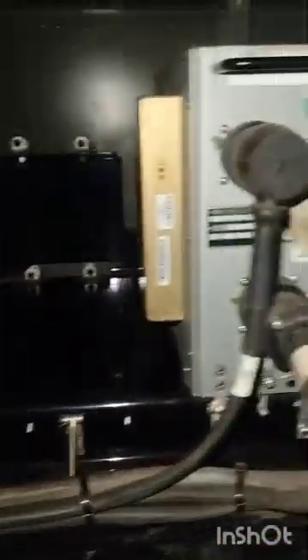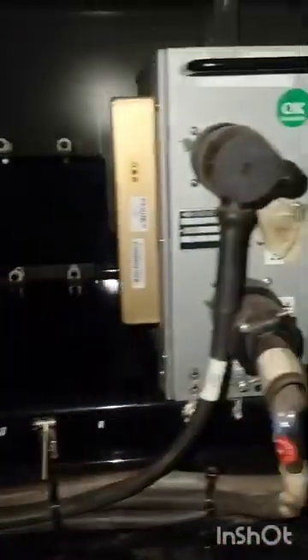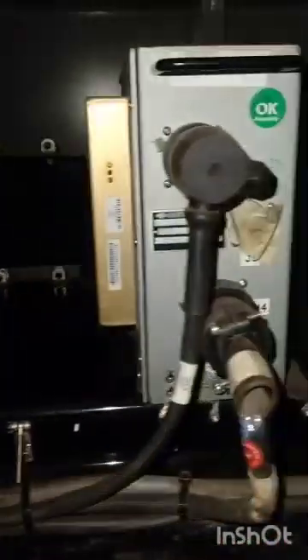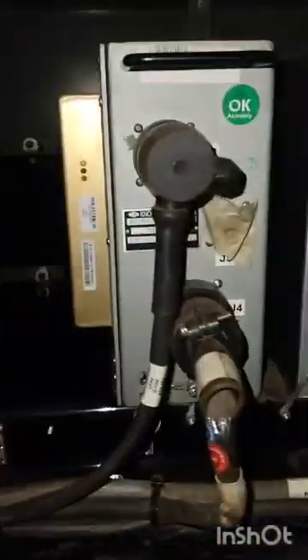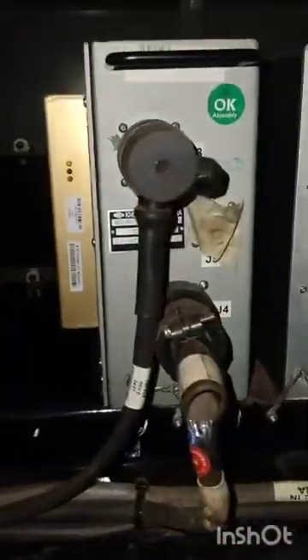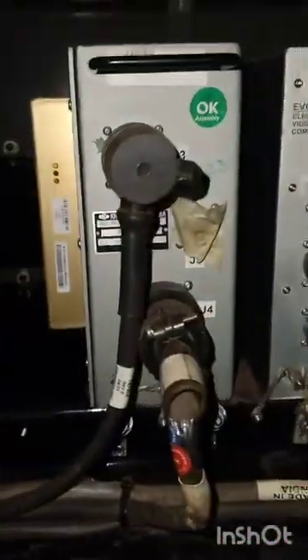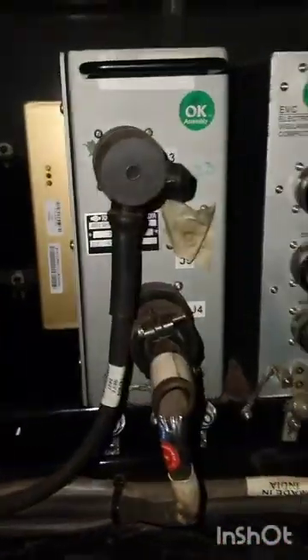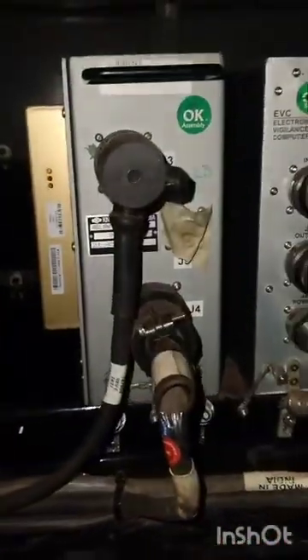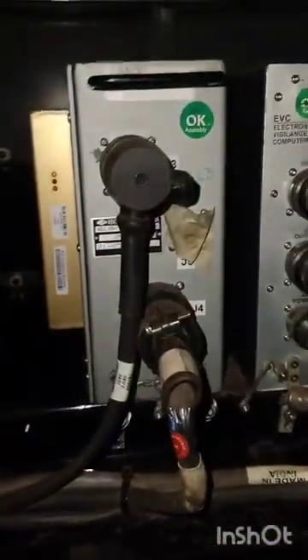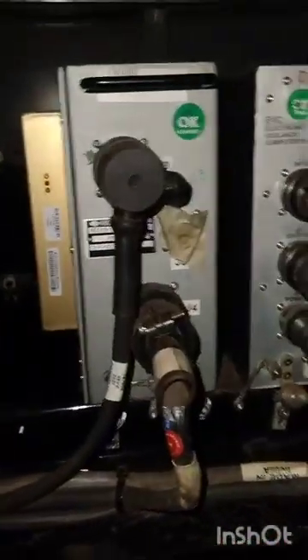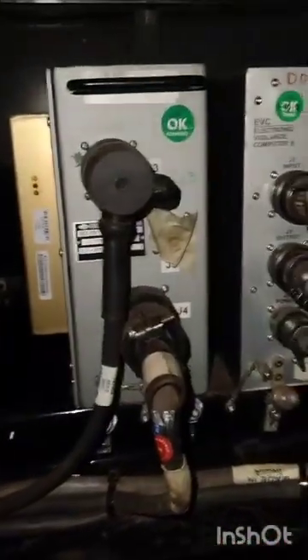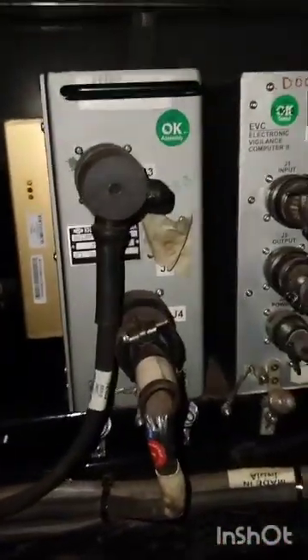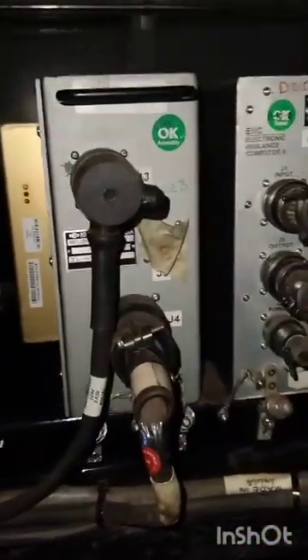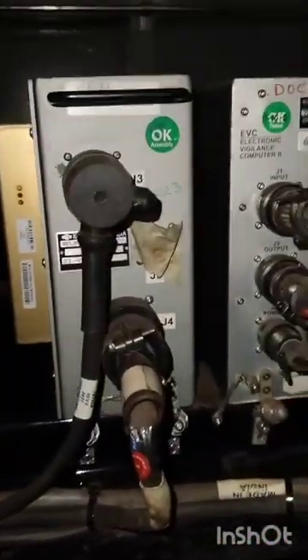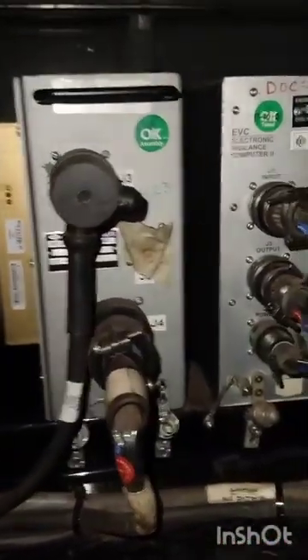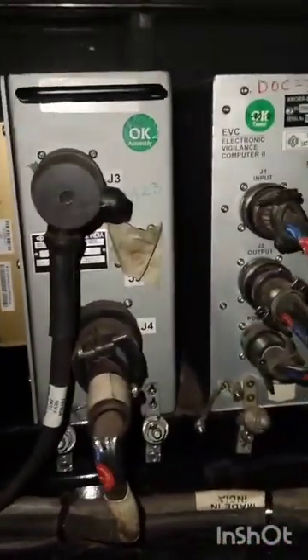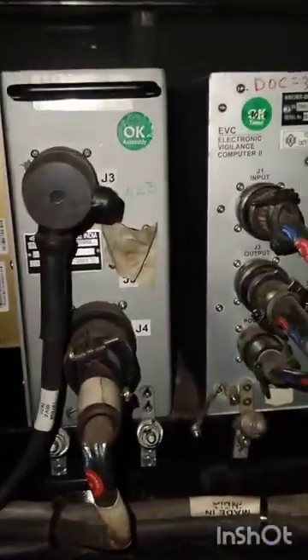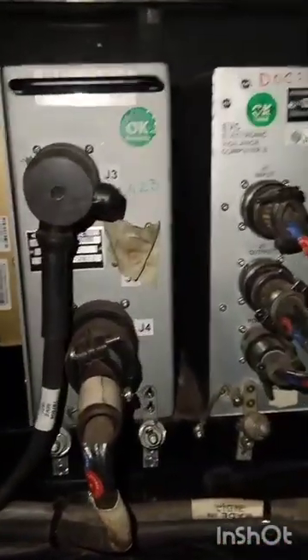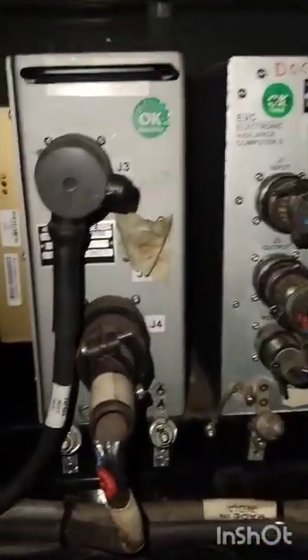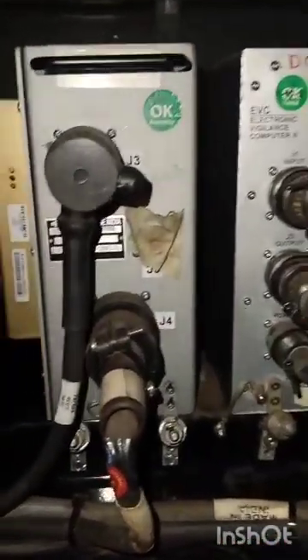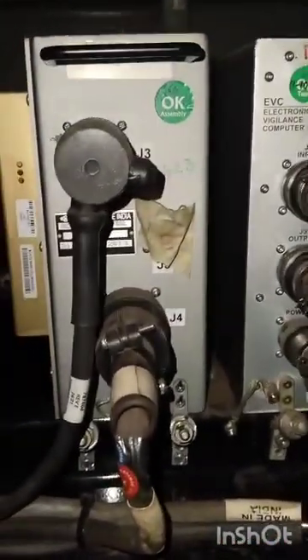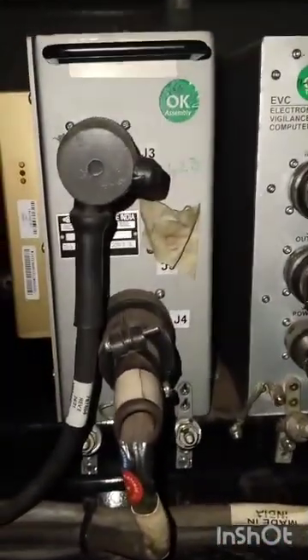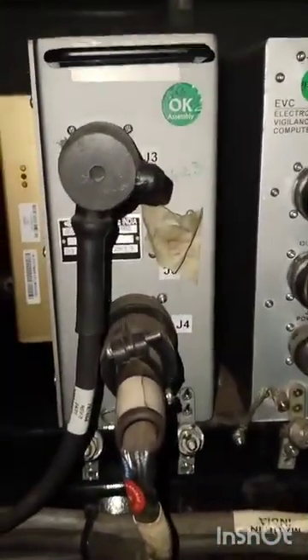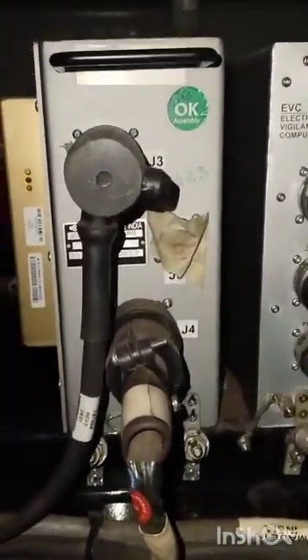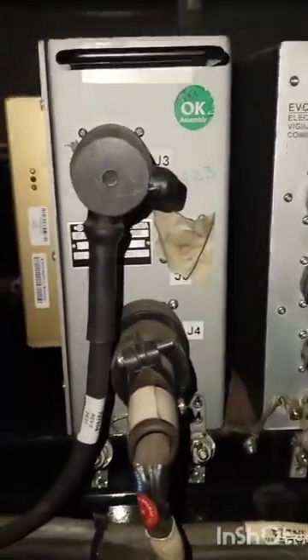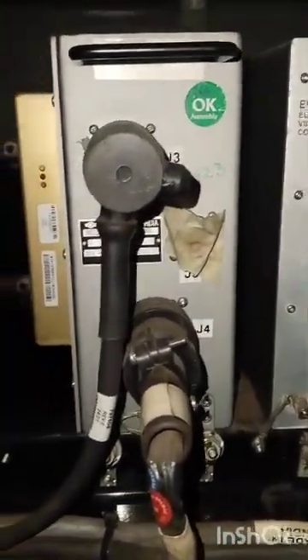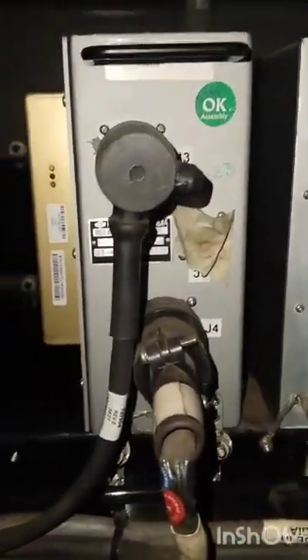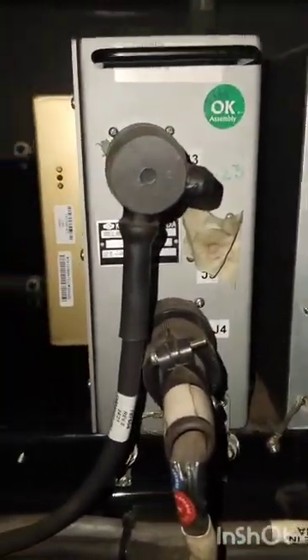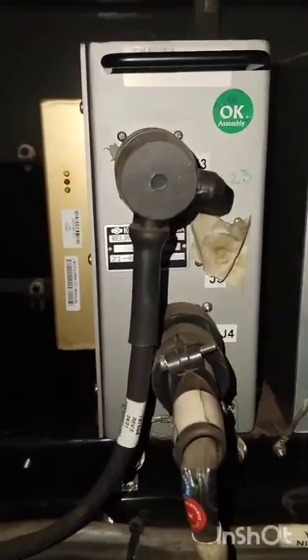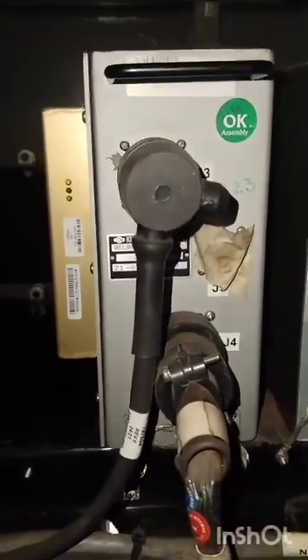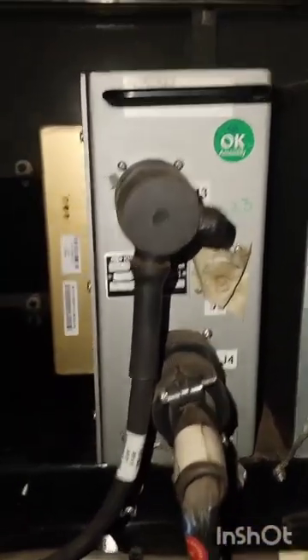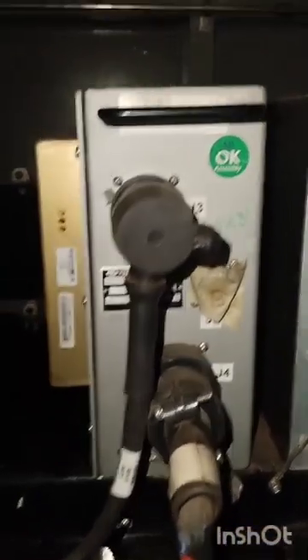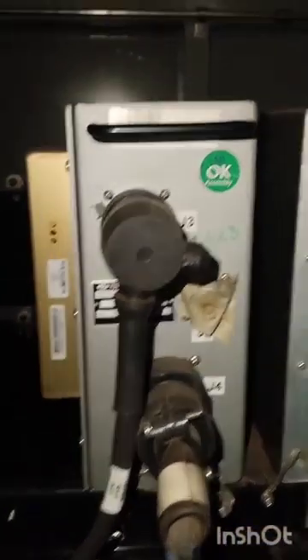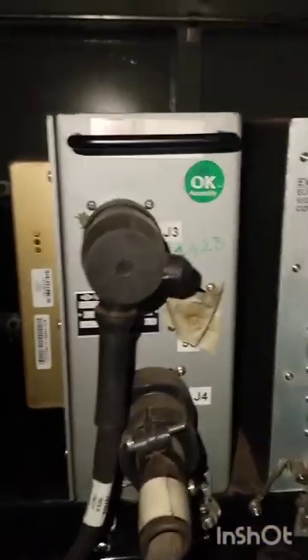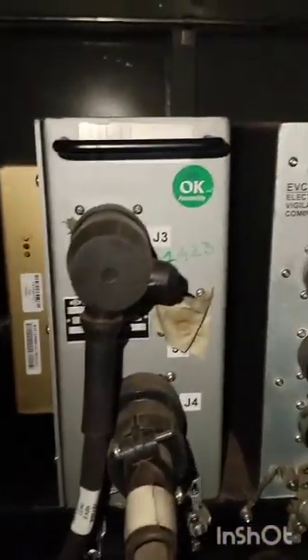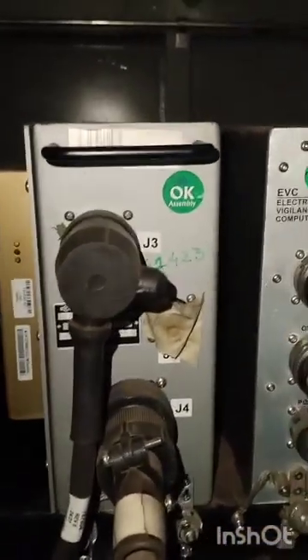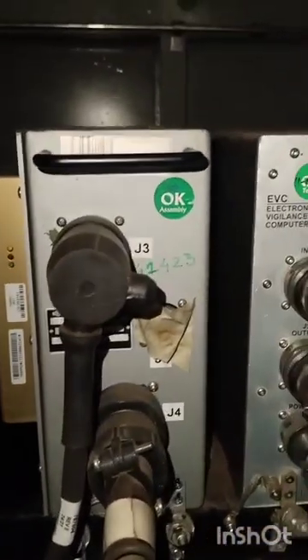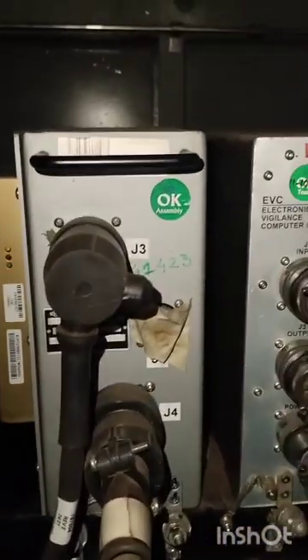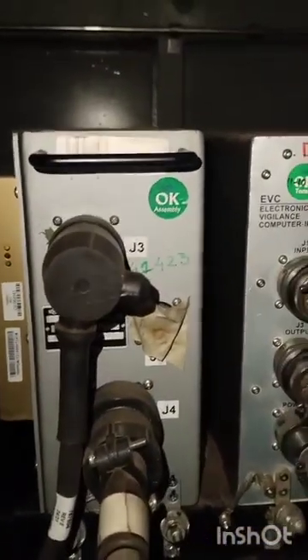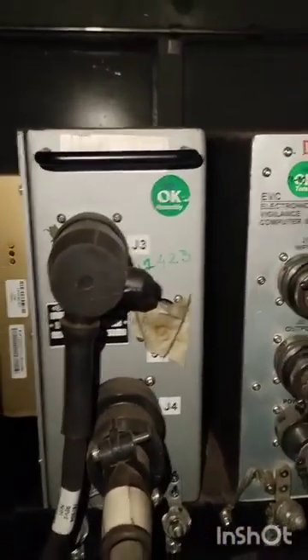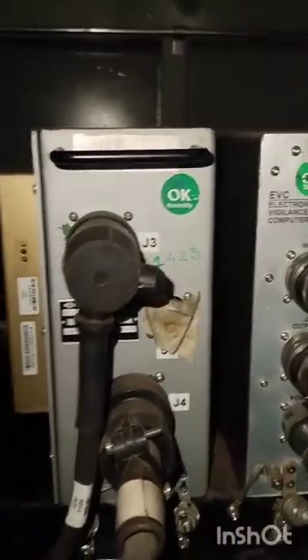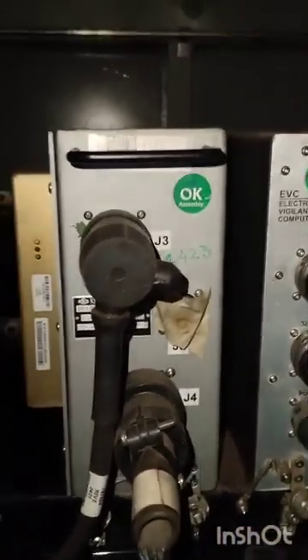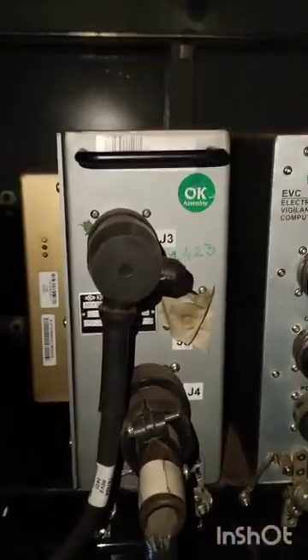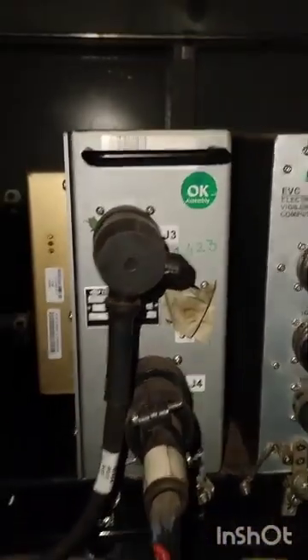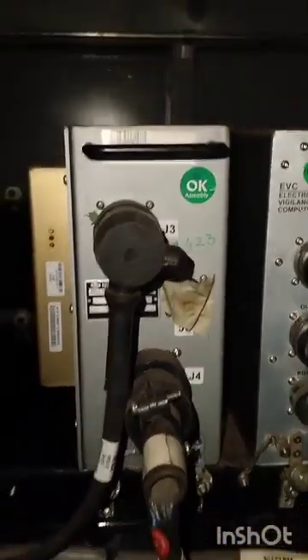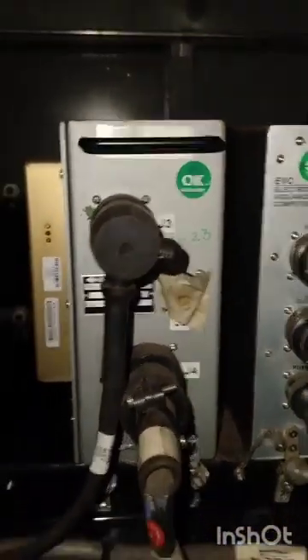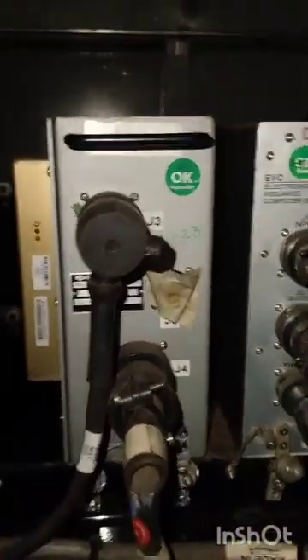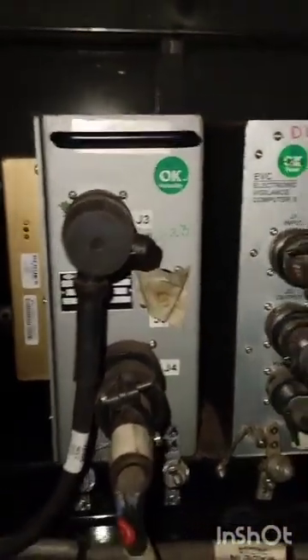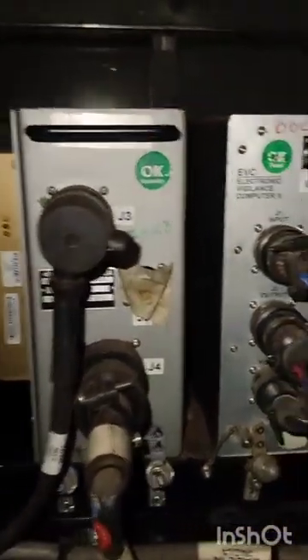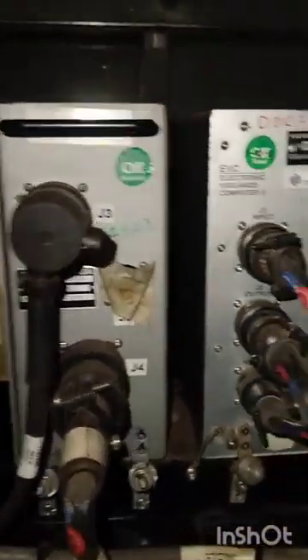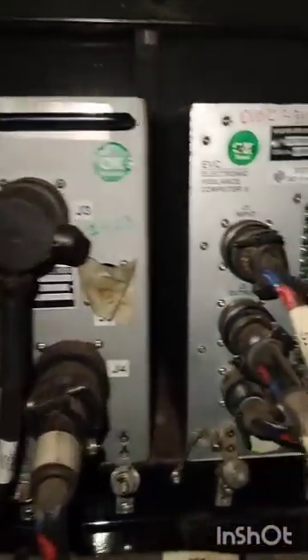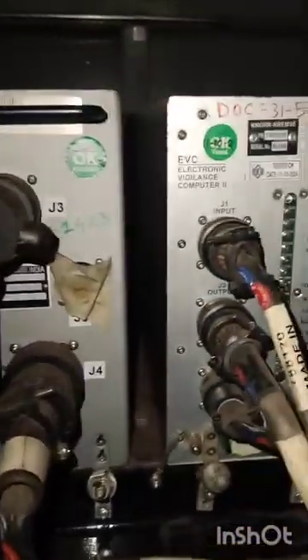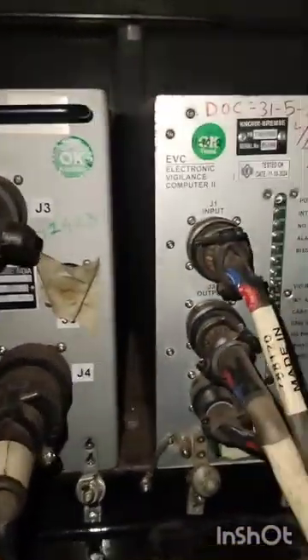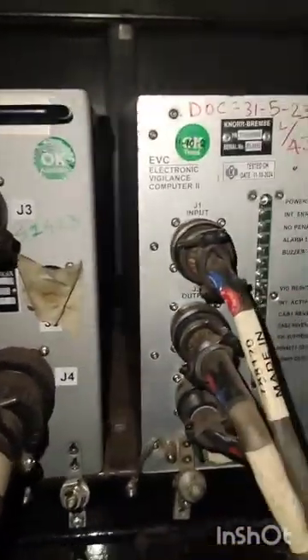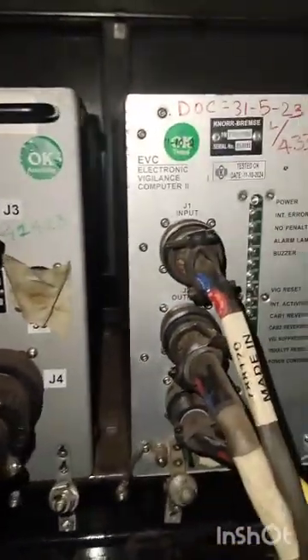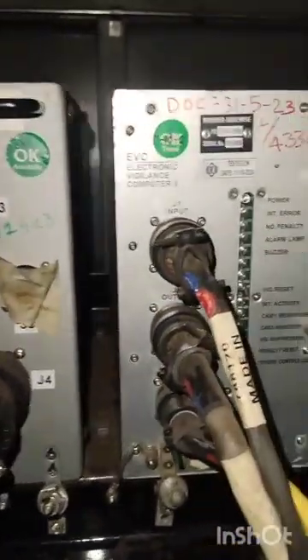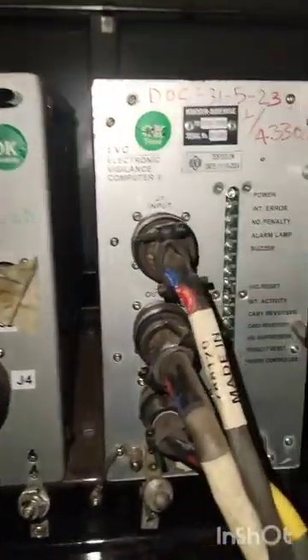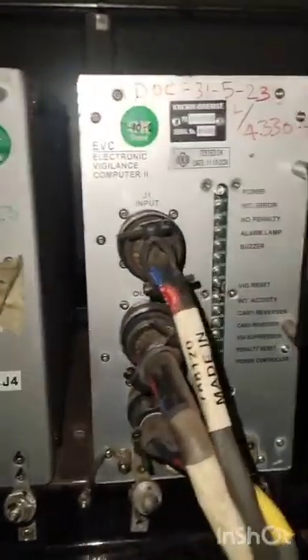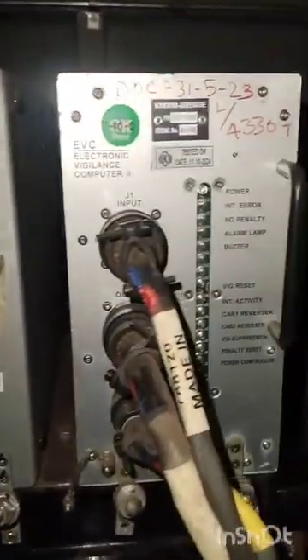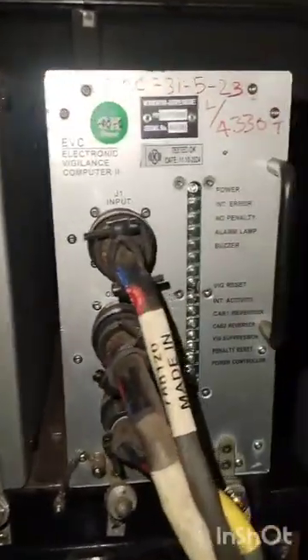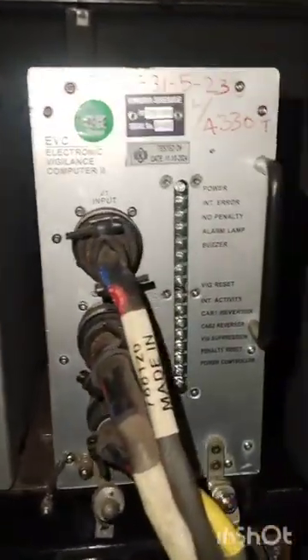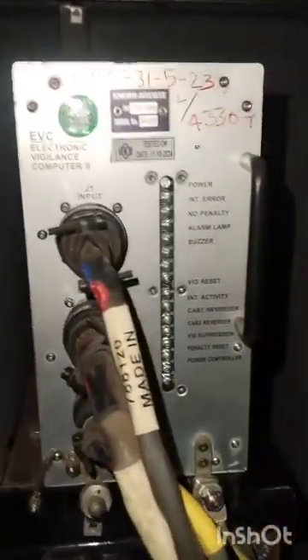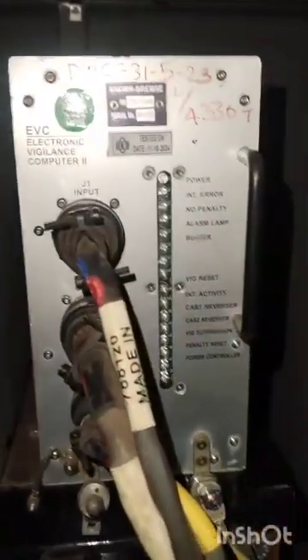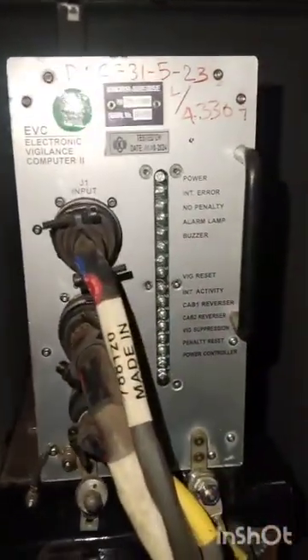This is the reload control panel RCP, and this is the vigilance control unit.